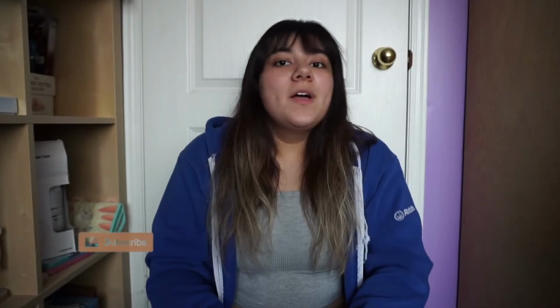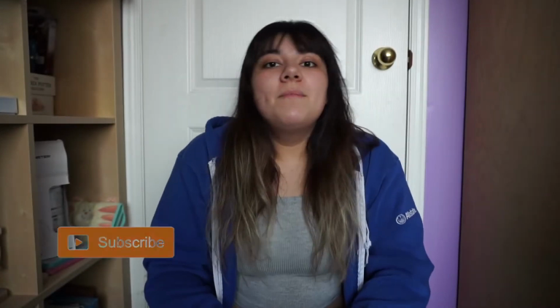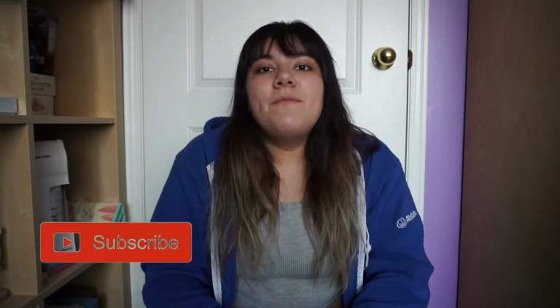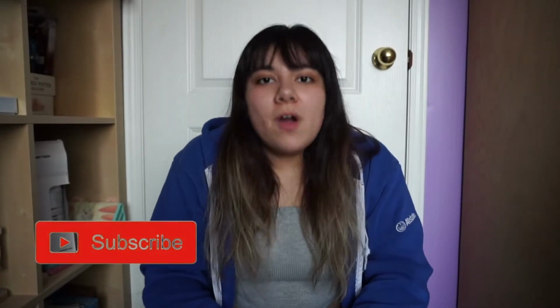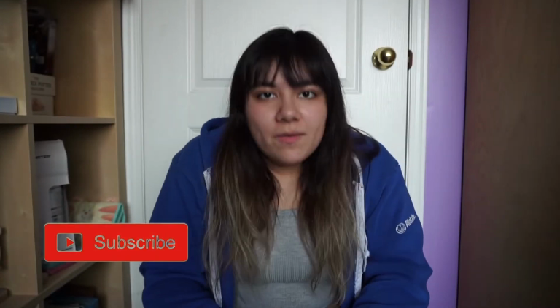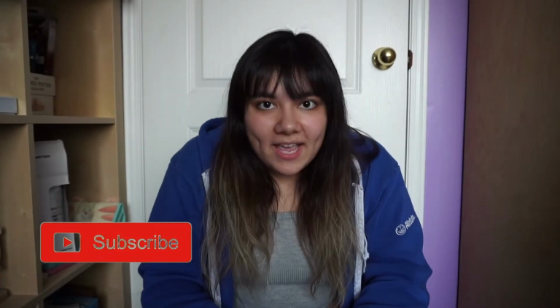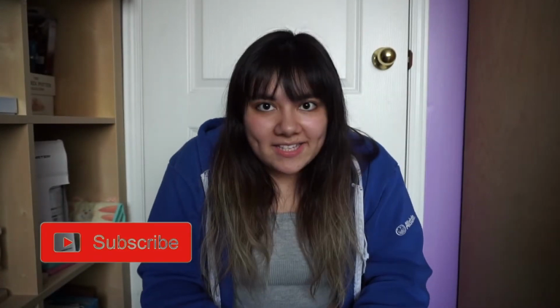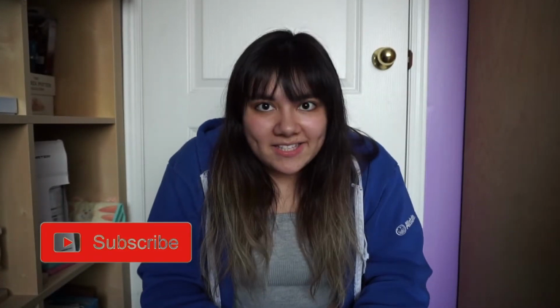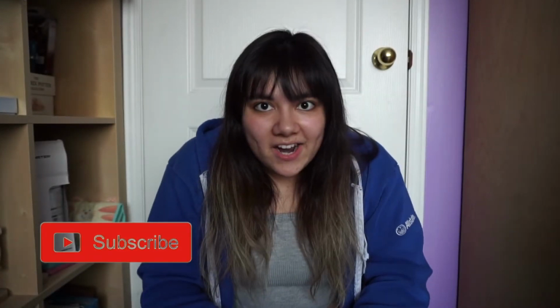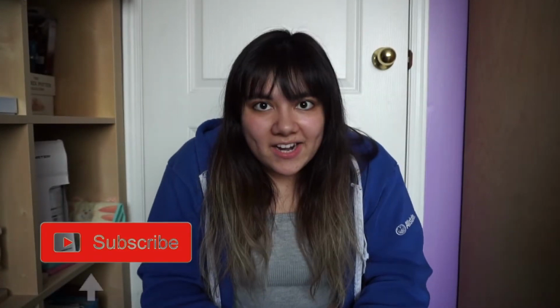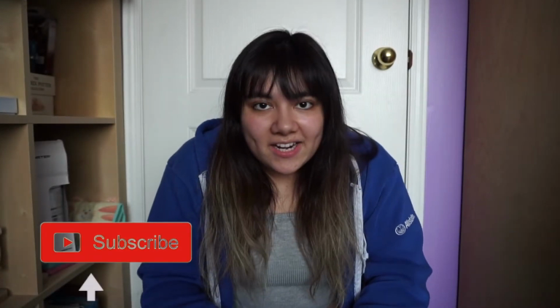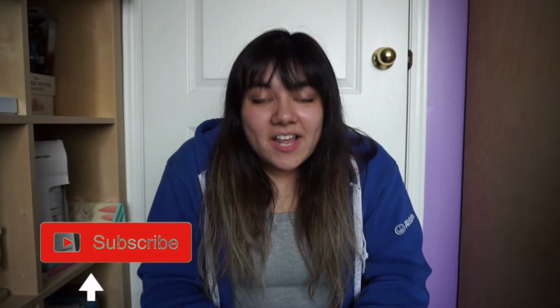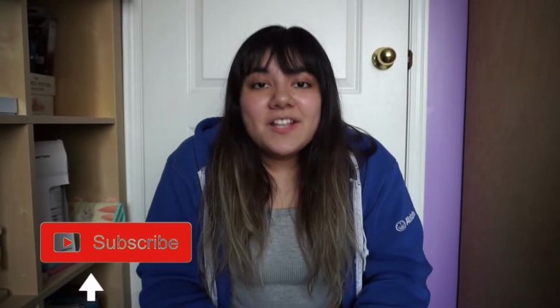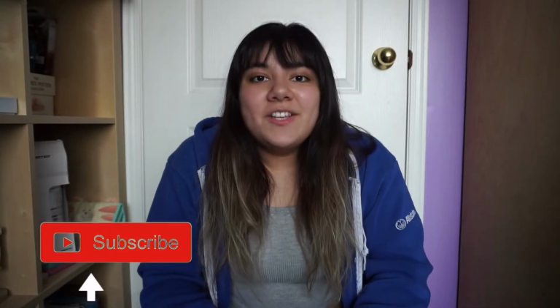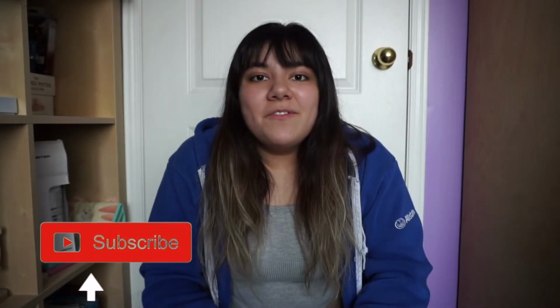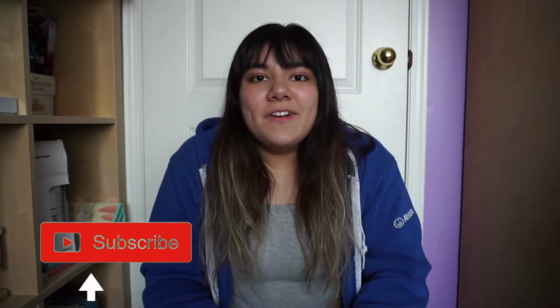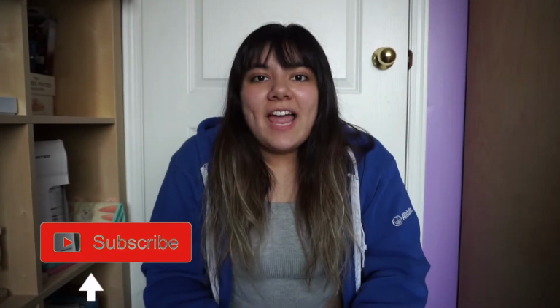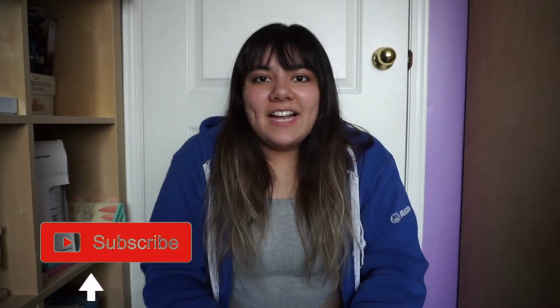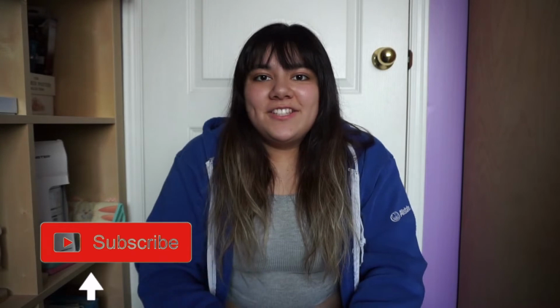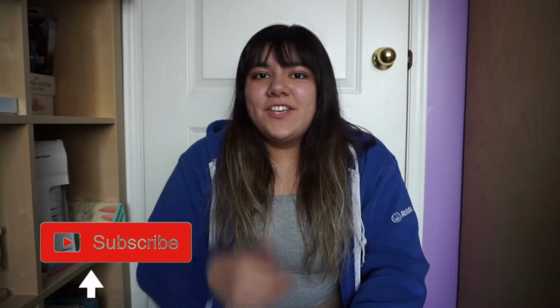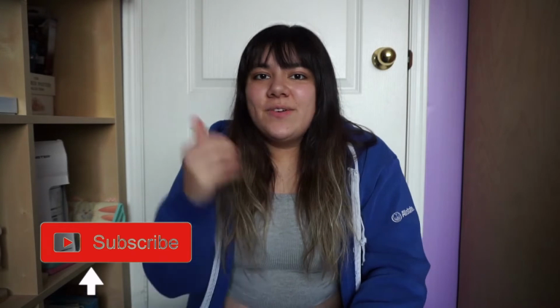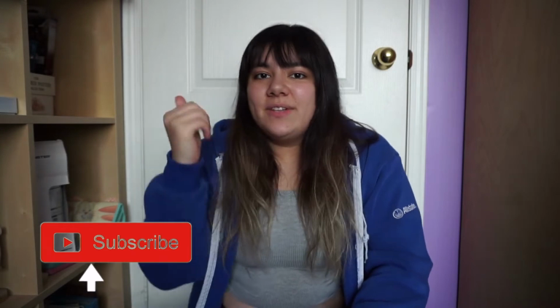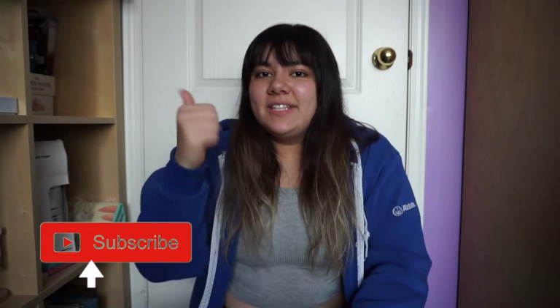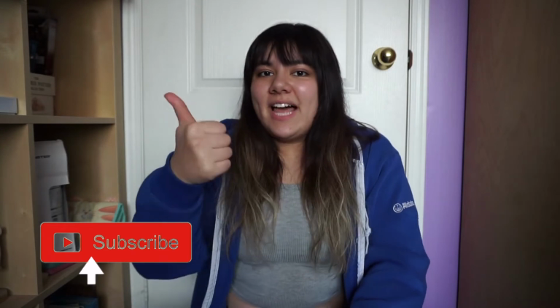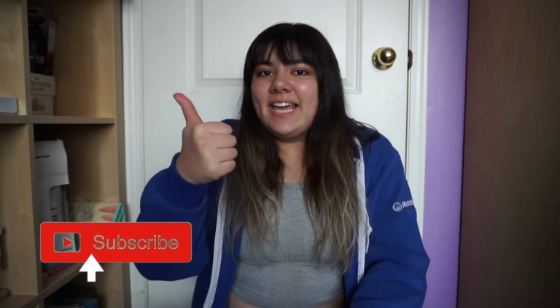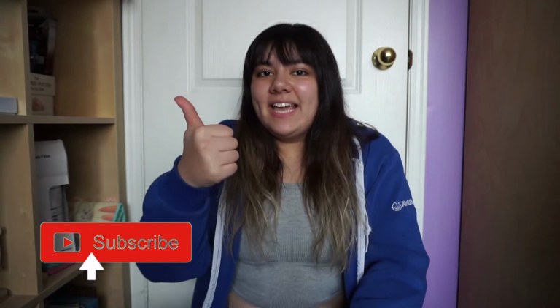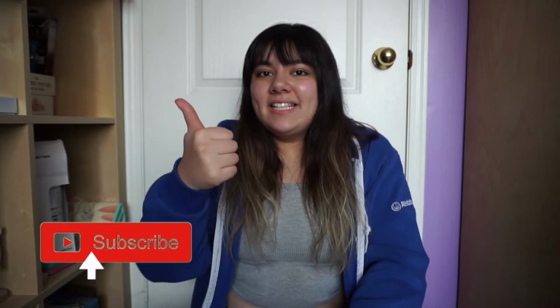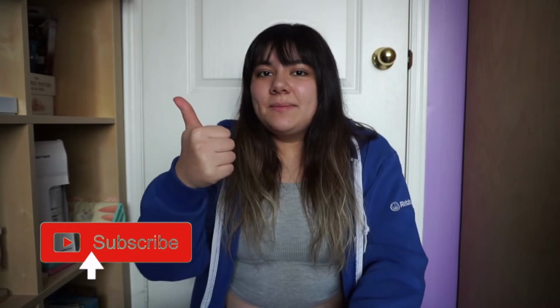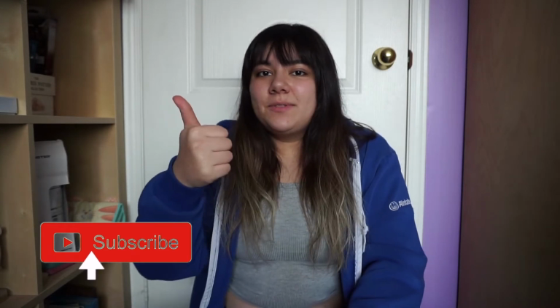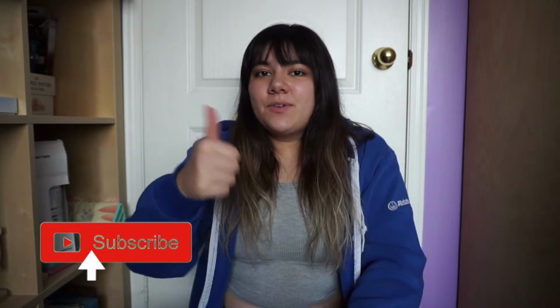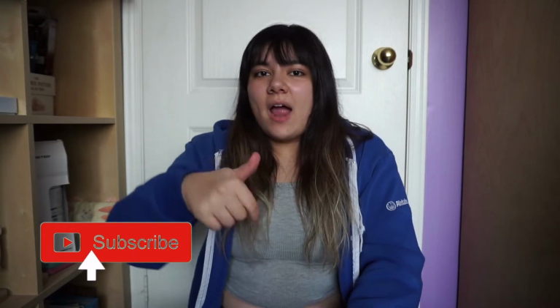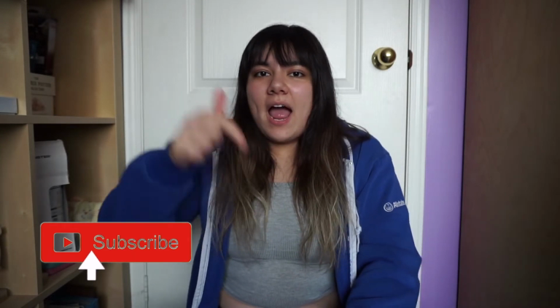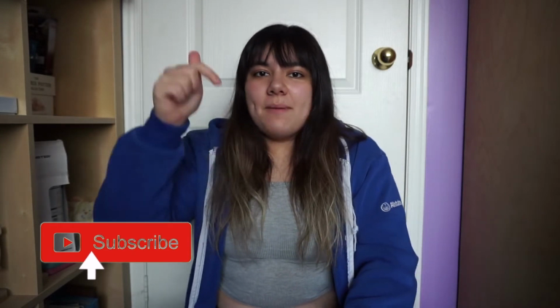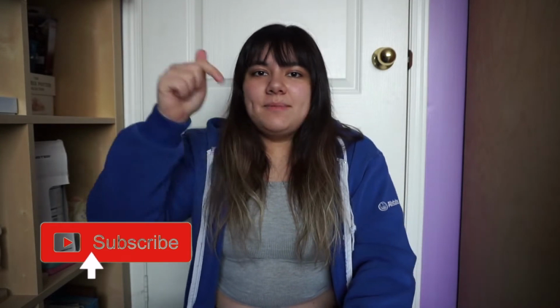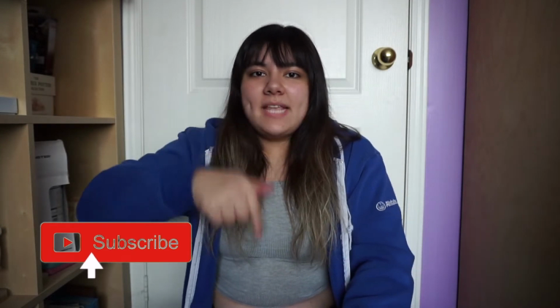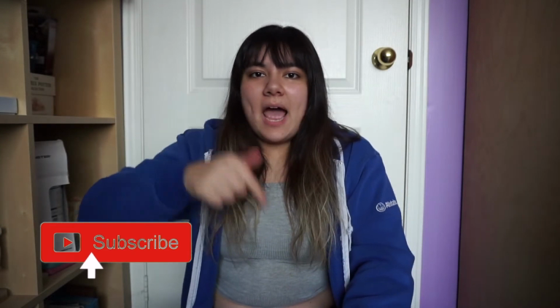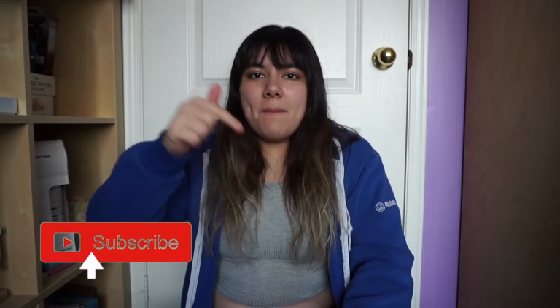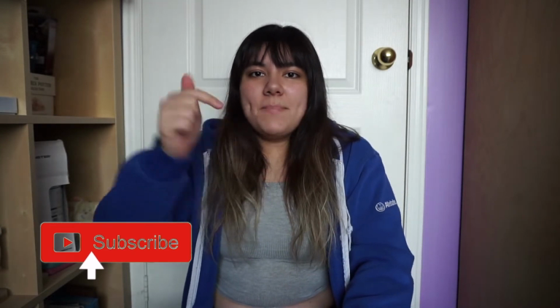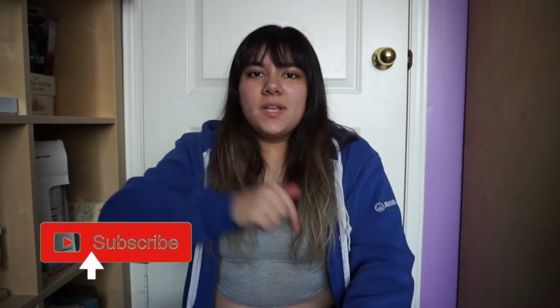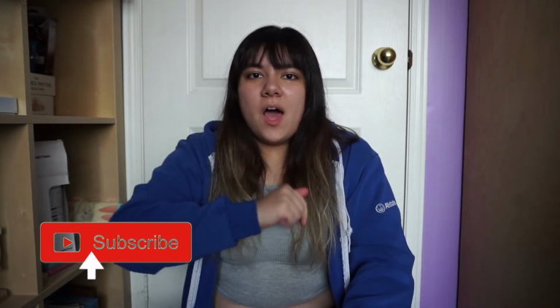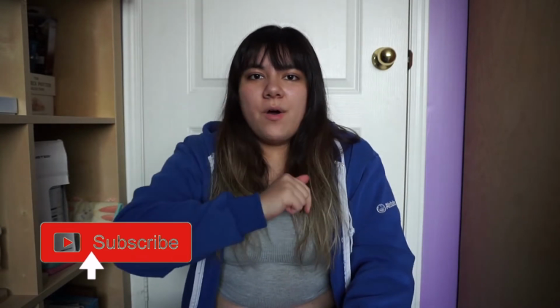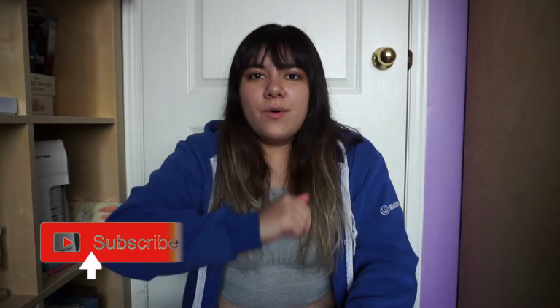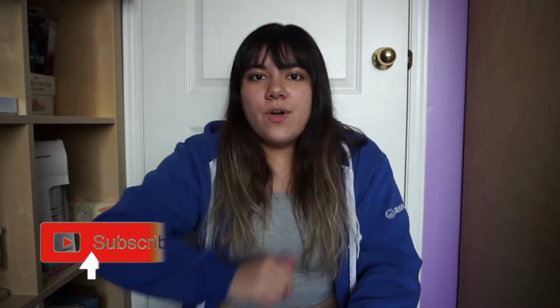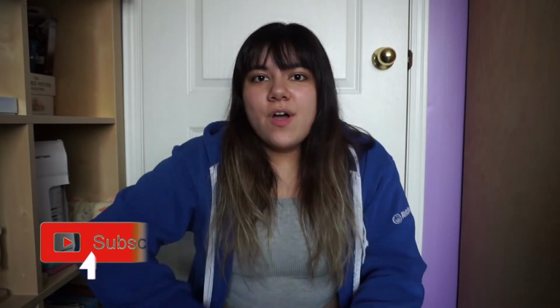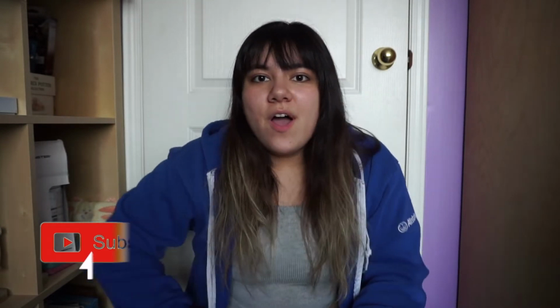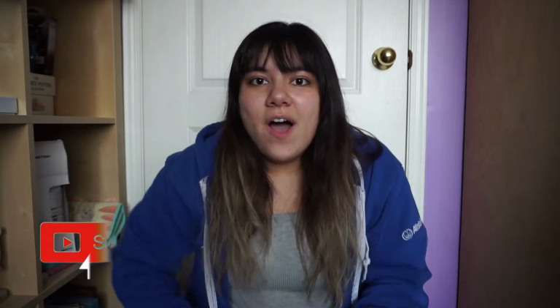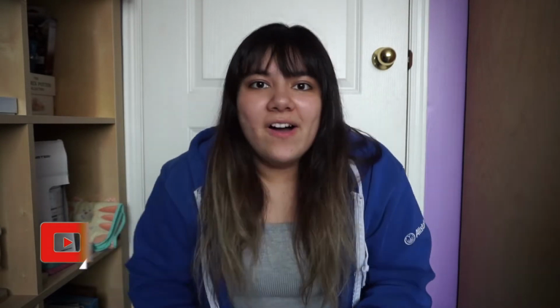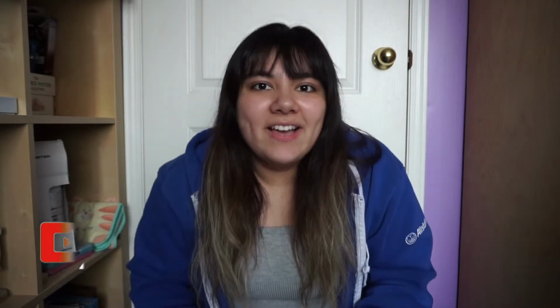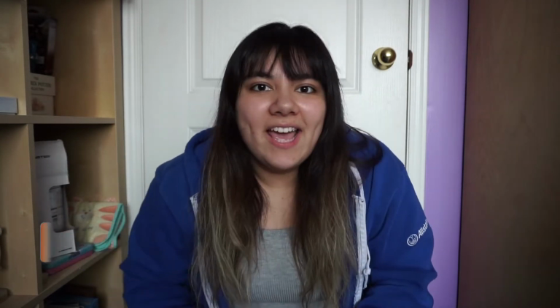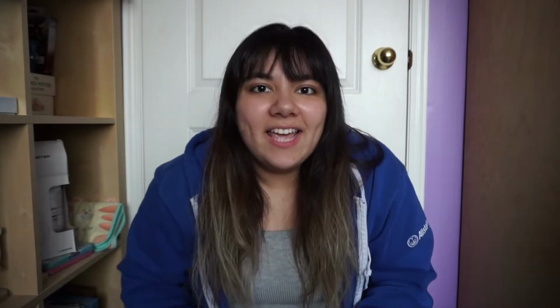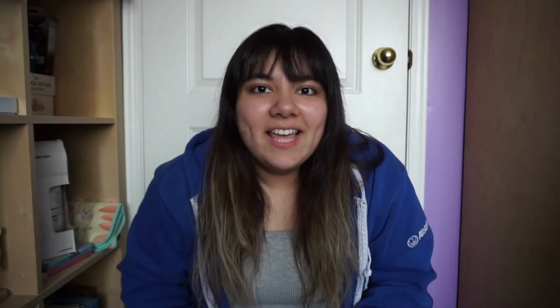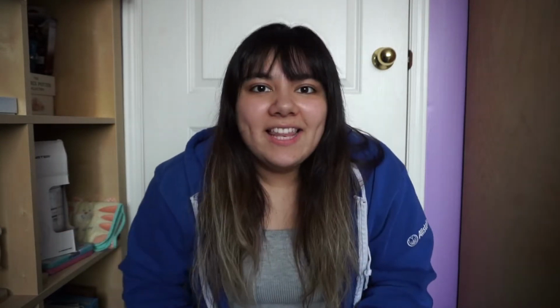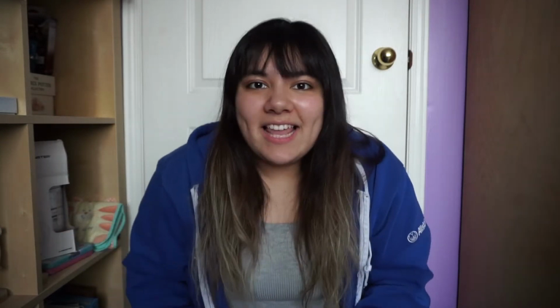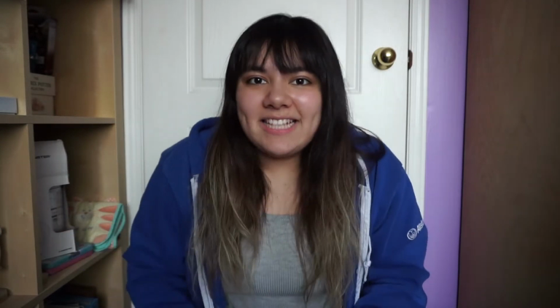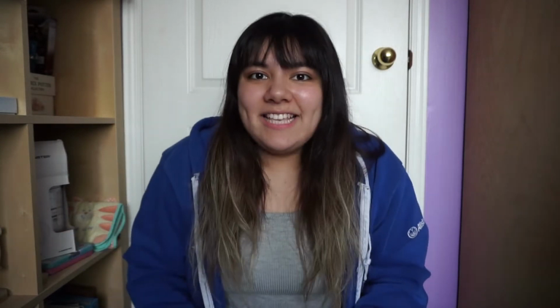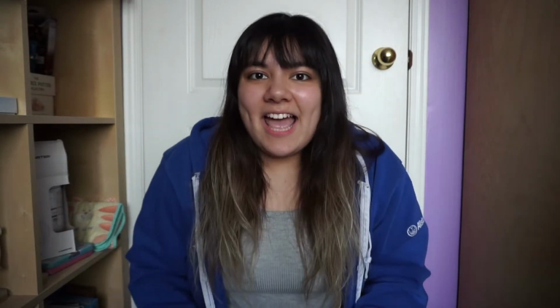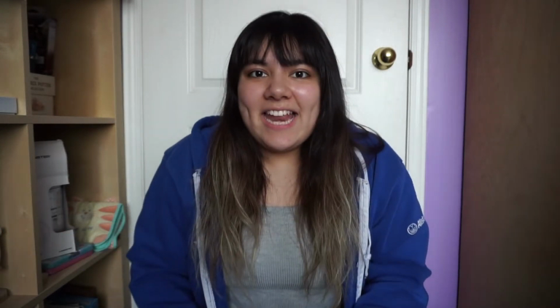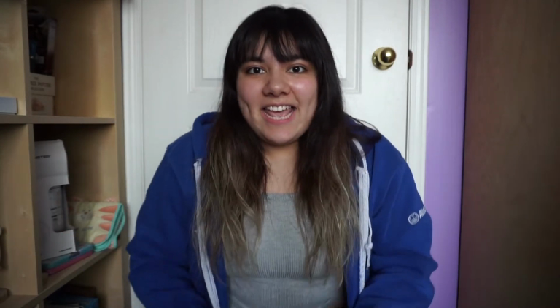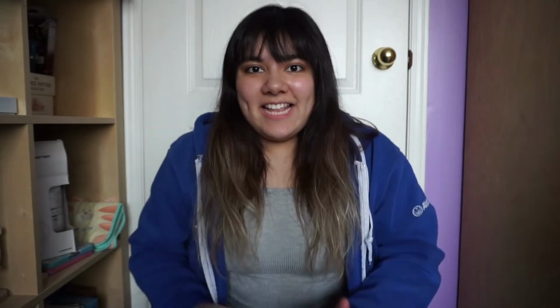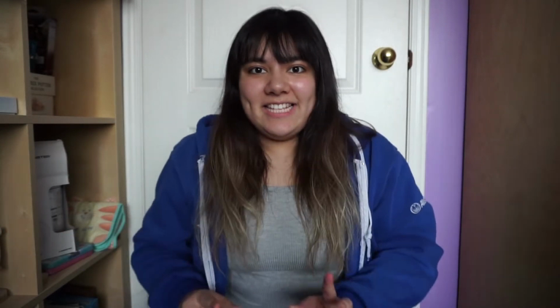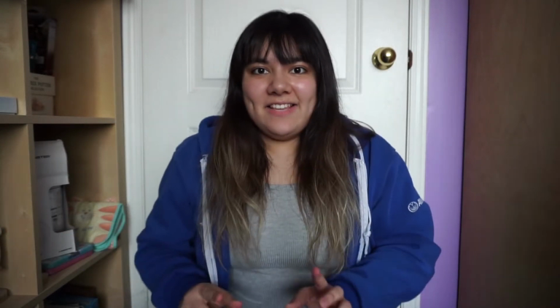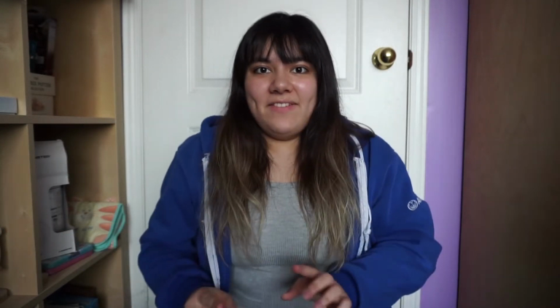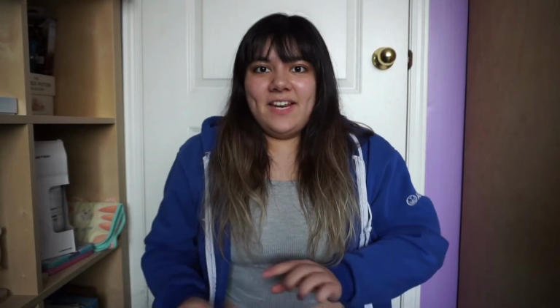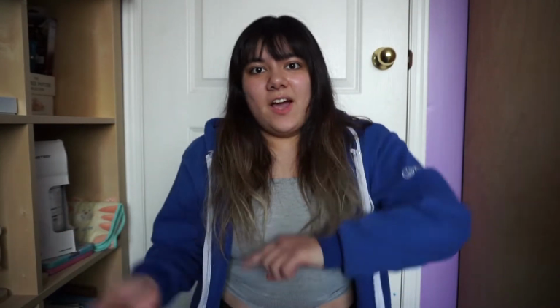Before we get started, don't forget to like and subscribe down below. Okay, let's get into the video.